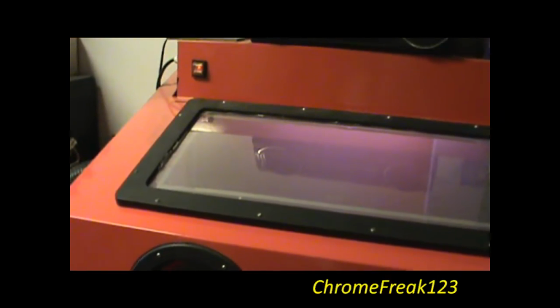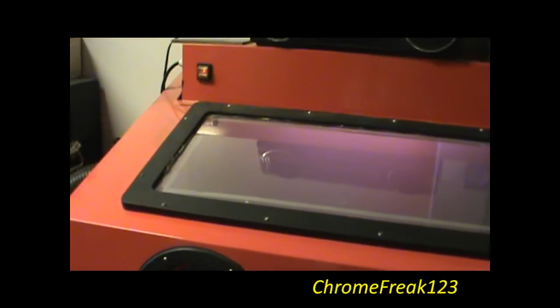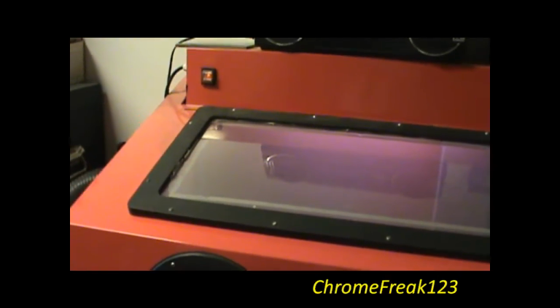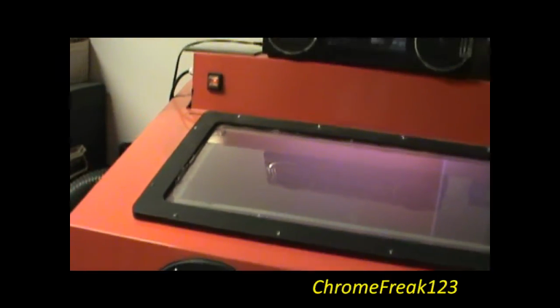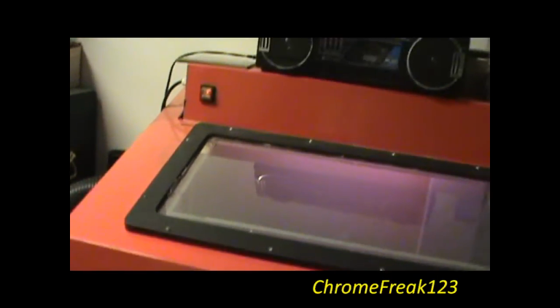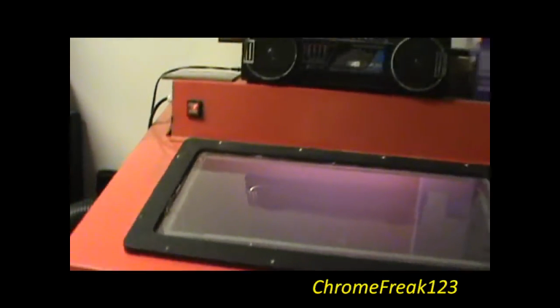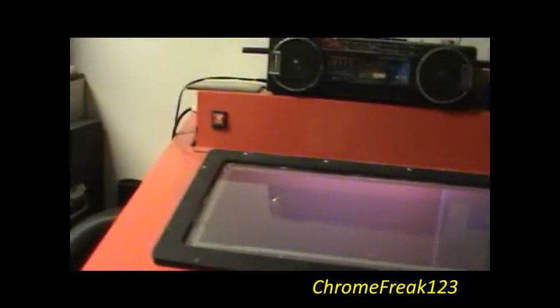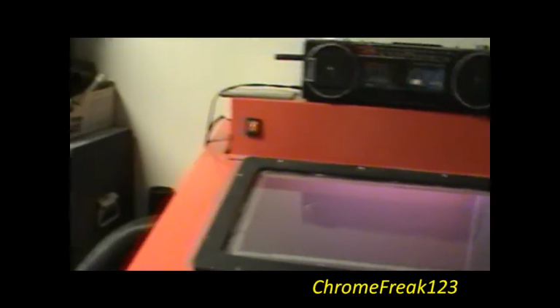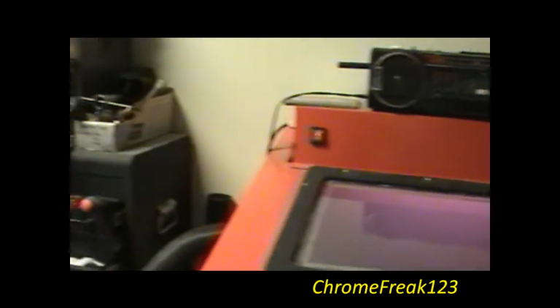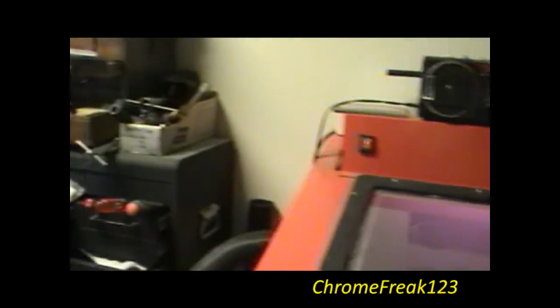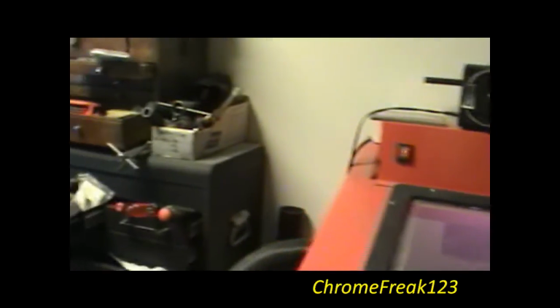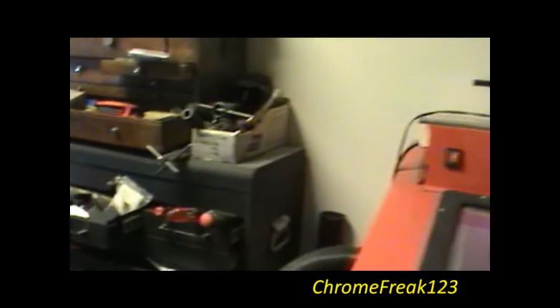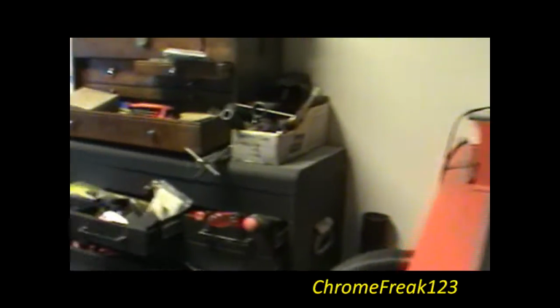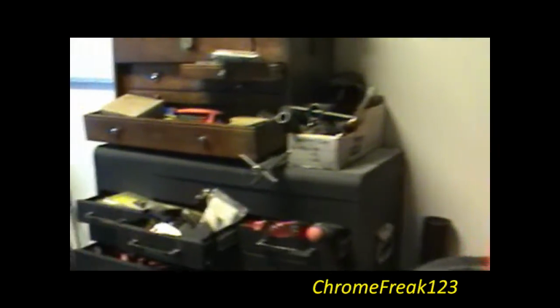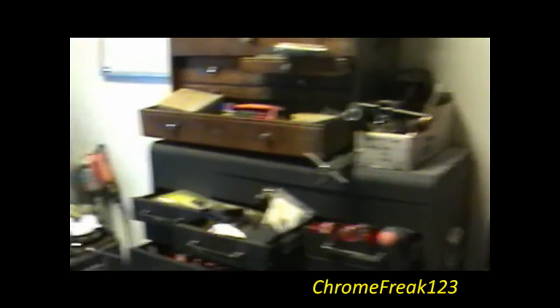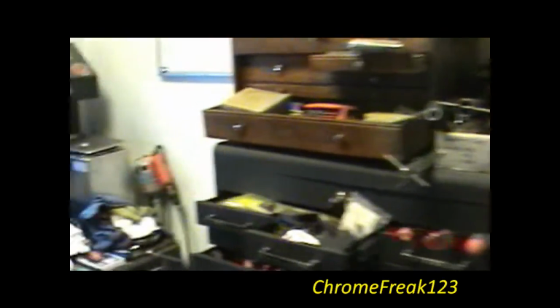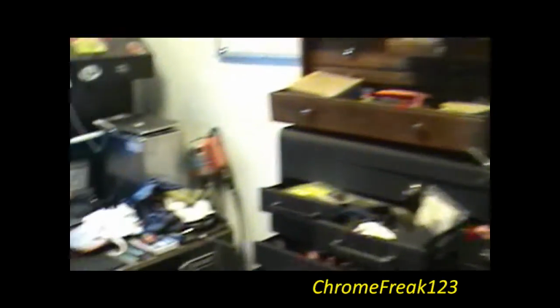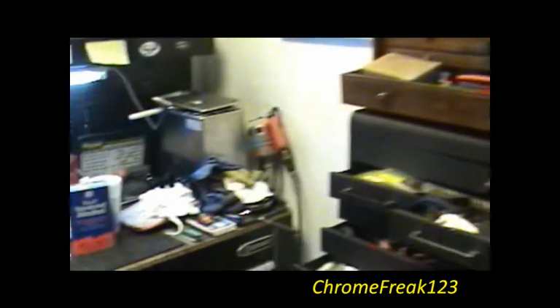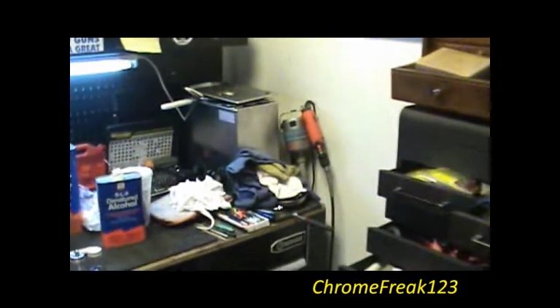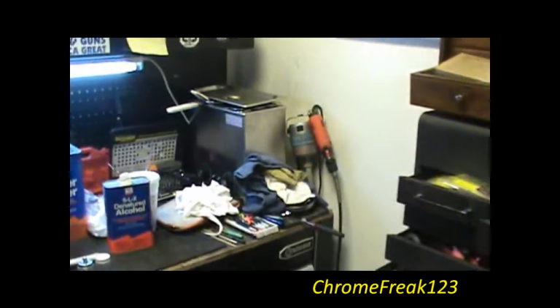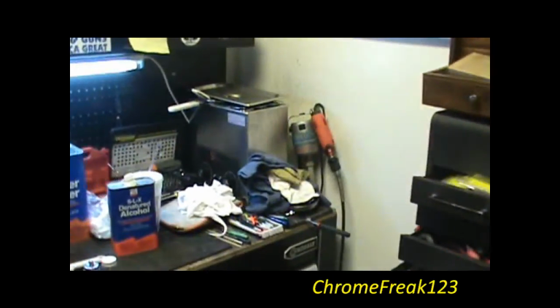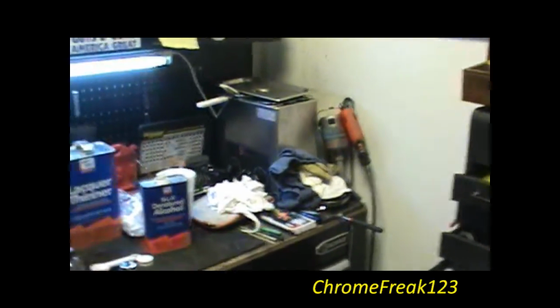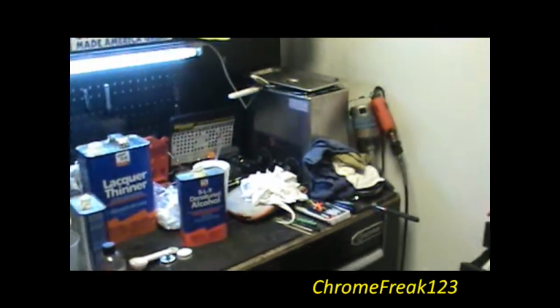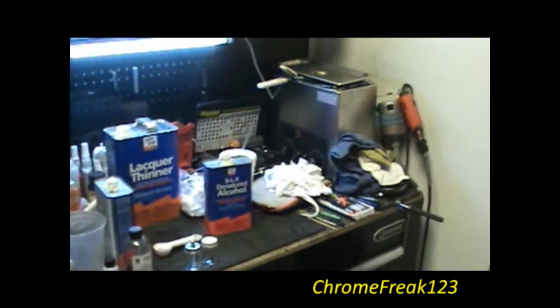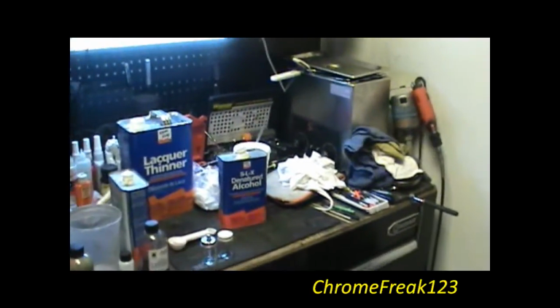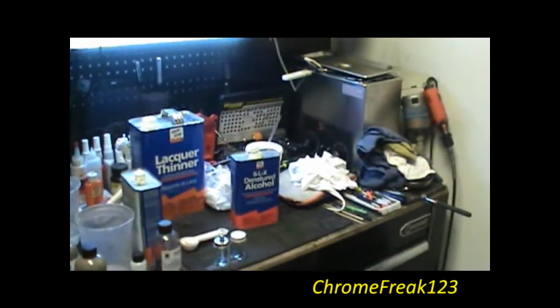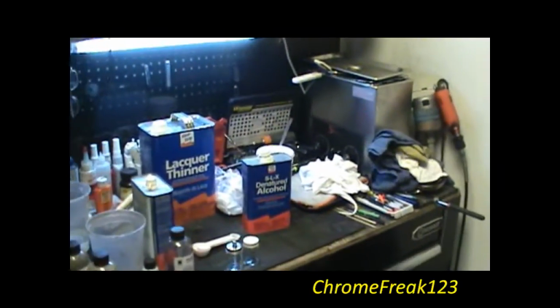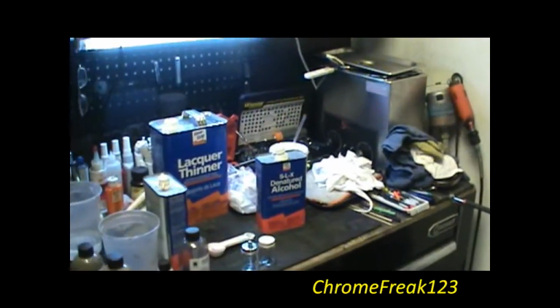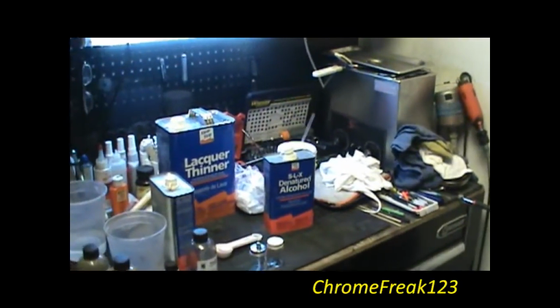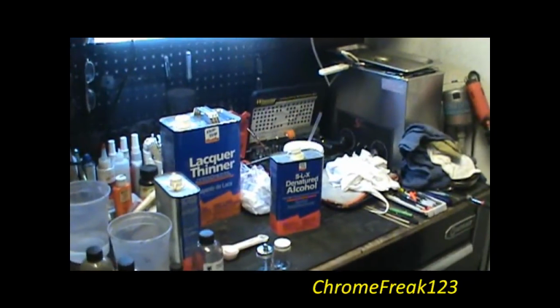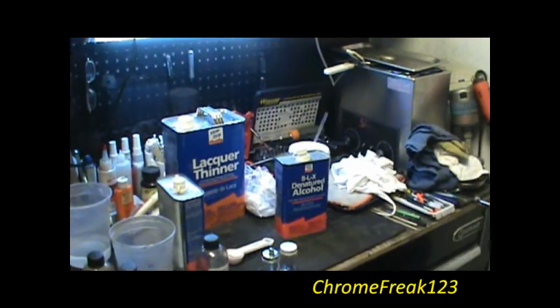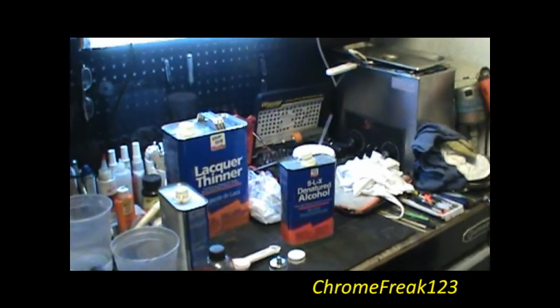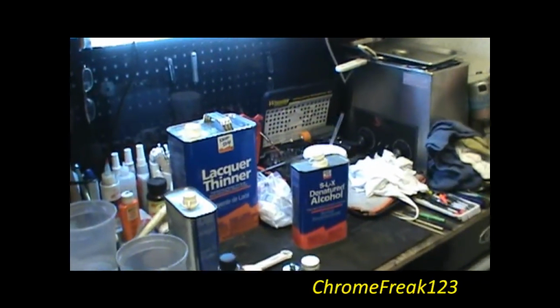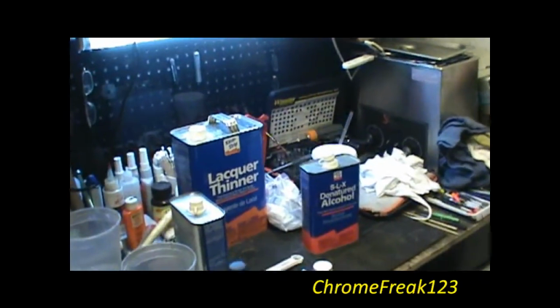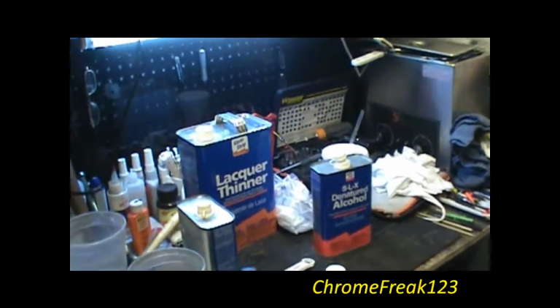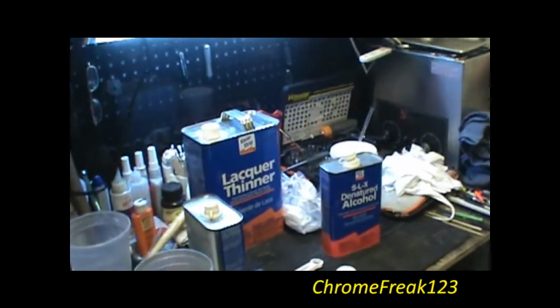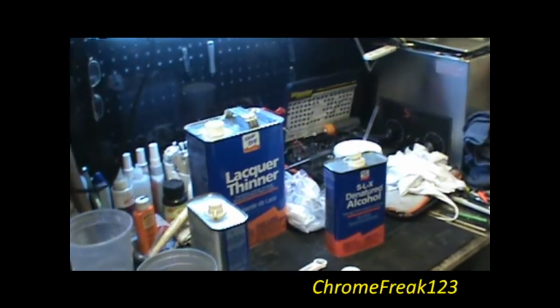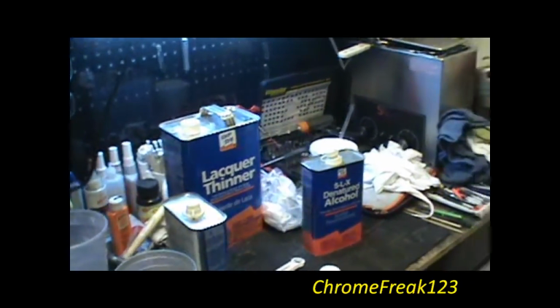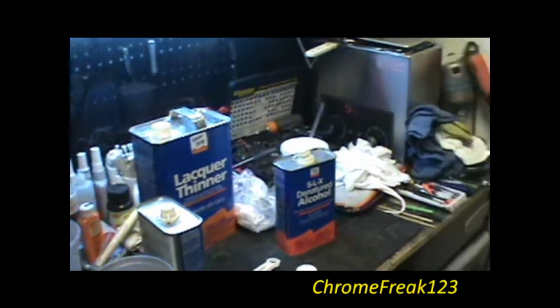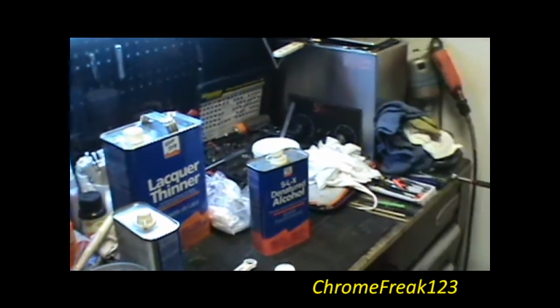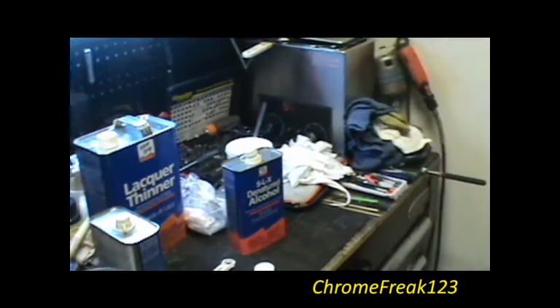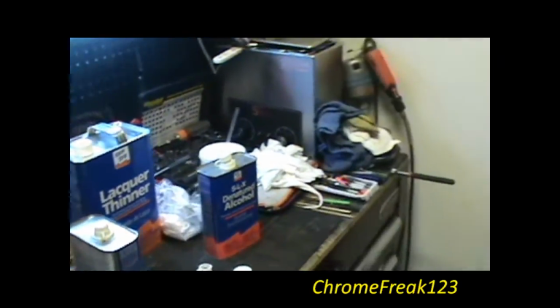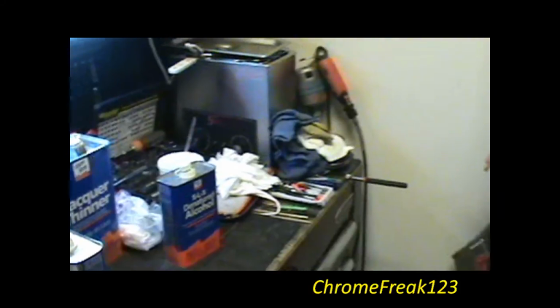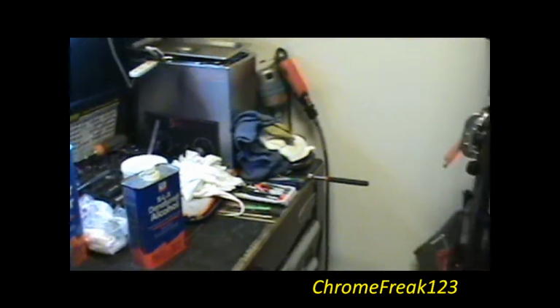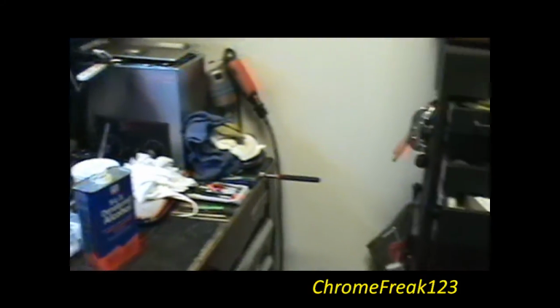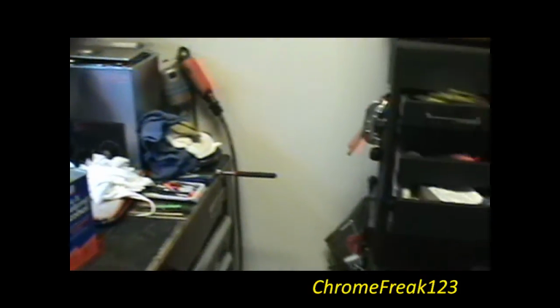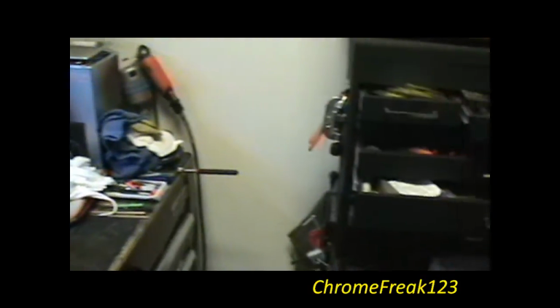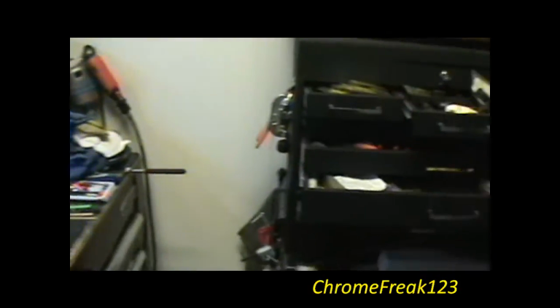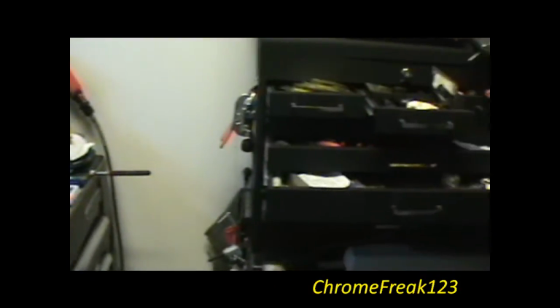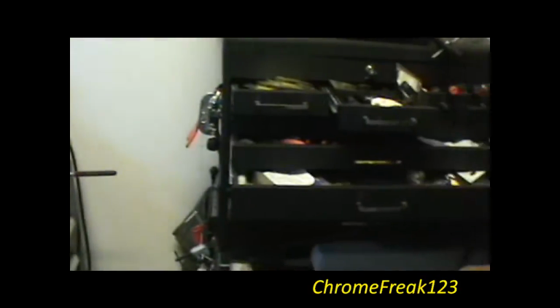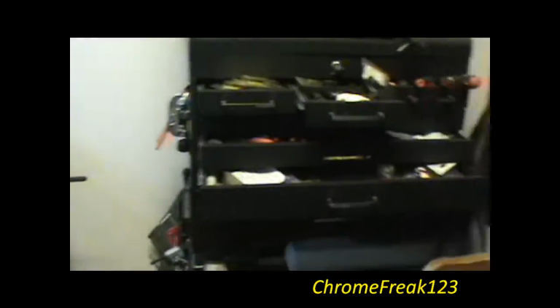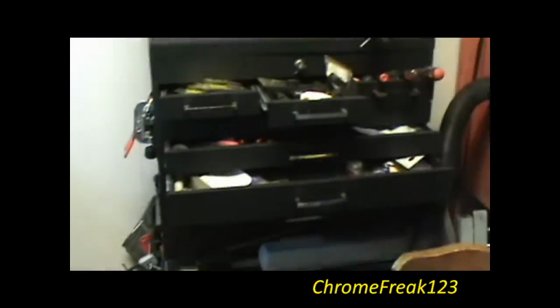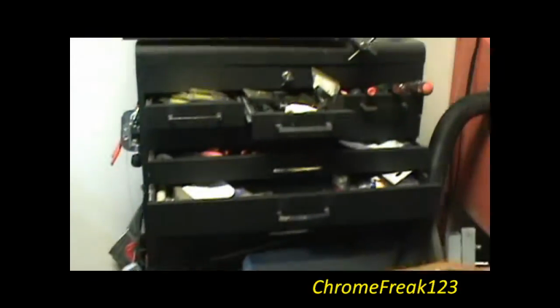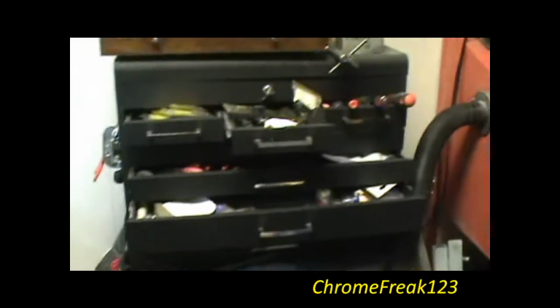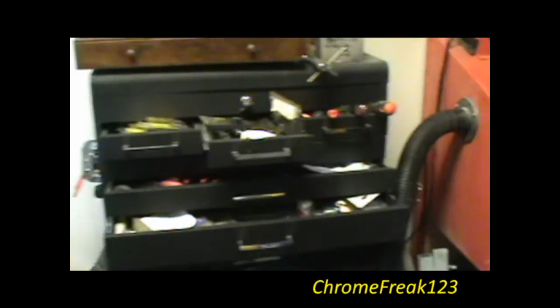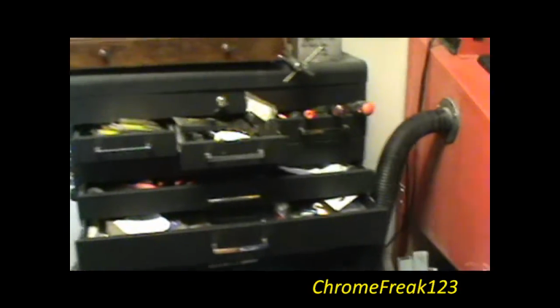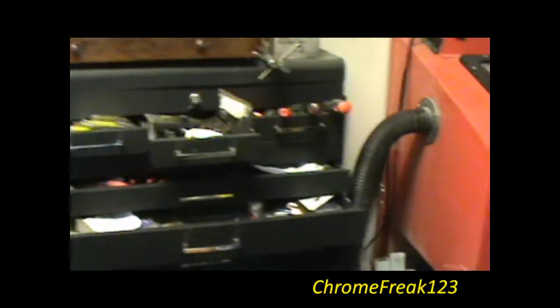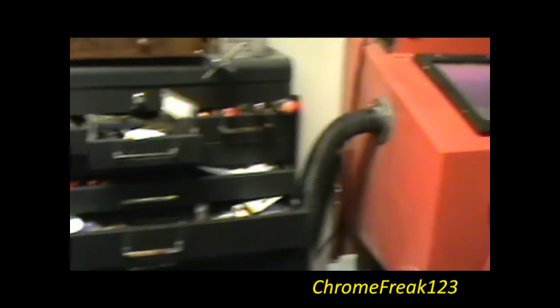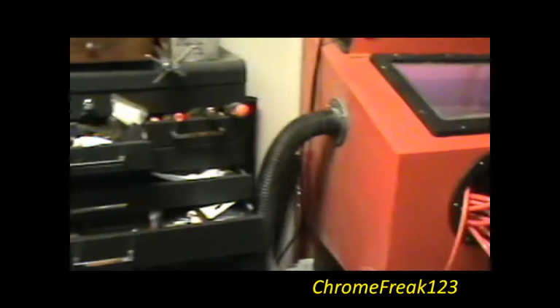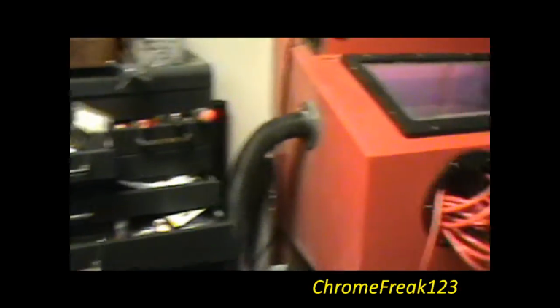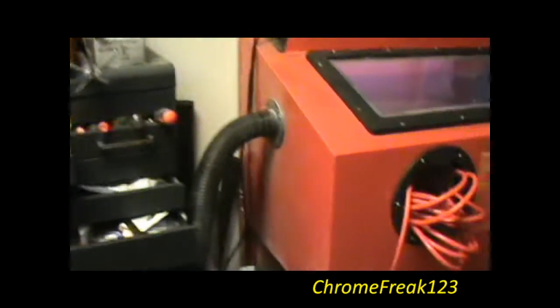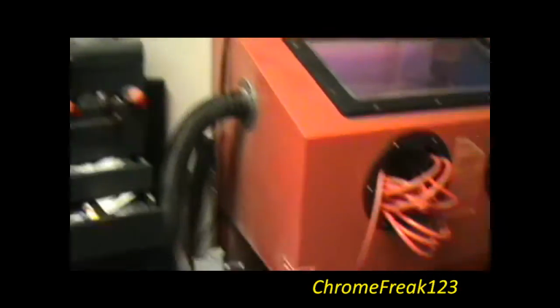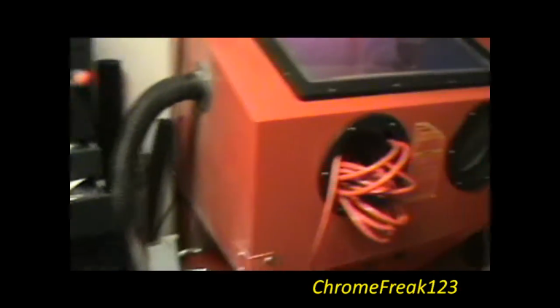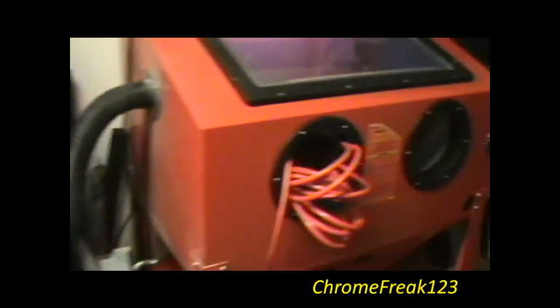Chrome Freak 123, K&W Gunworks, Southern Yankee Guns, AmmunitionDepot.com.